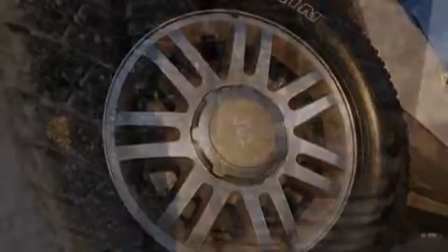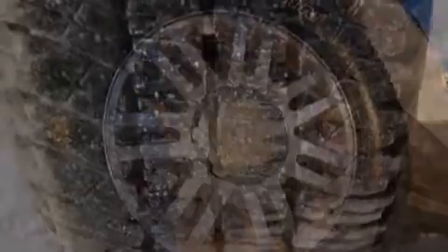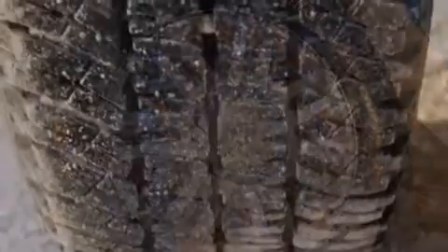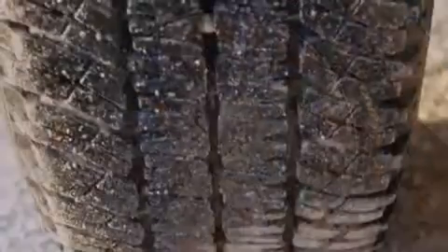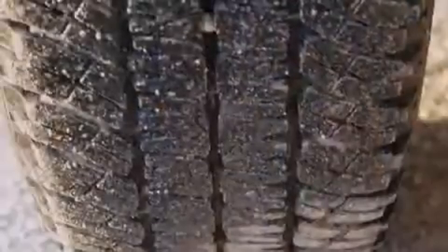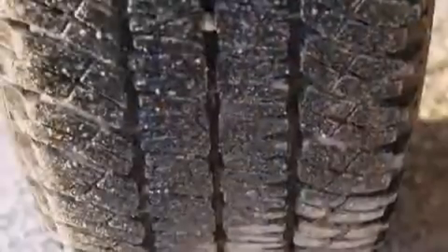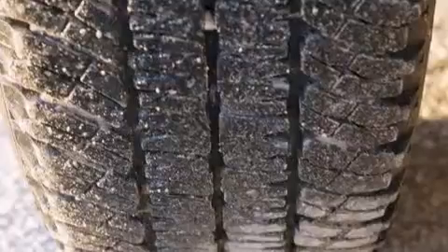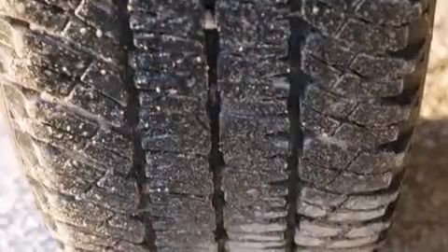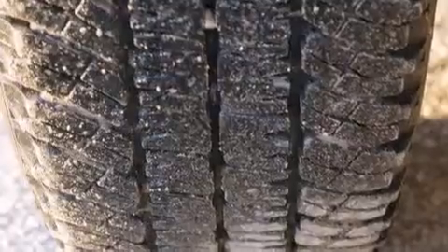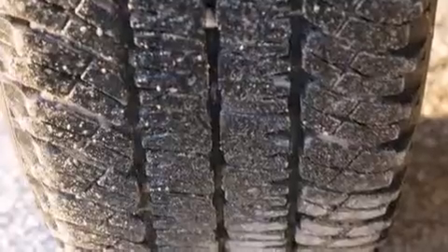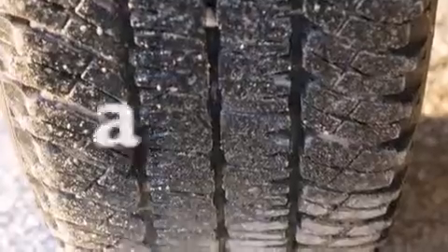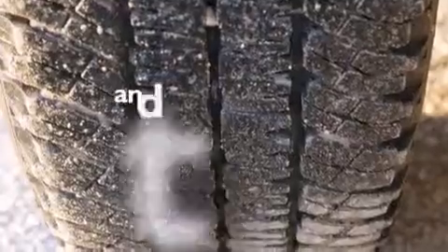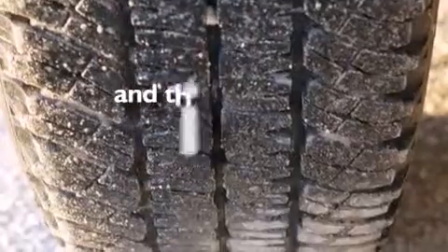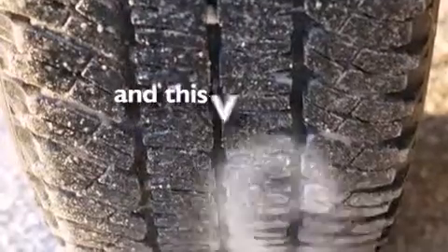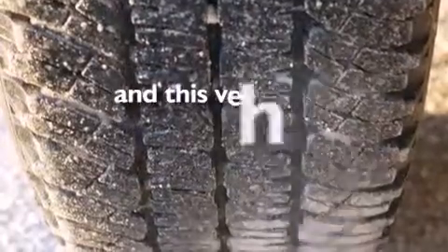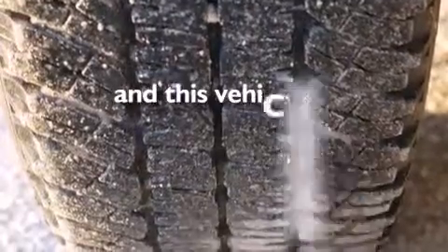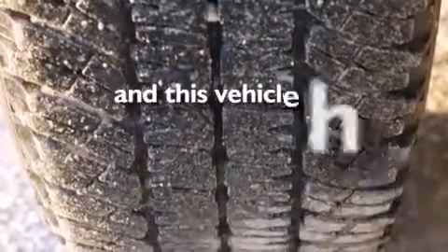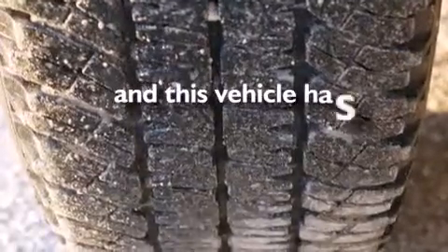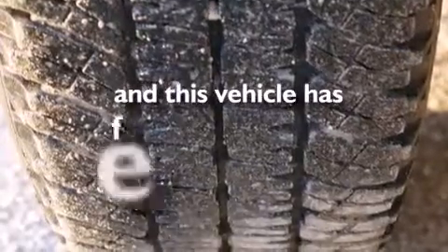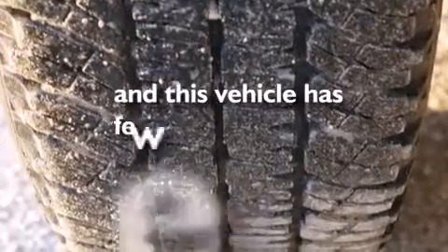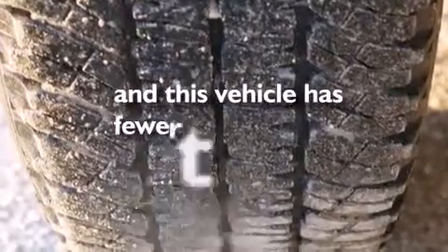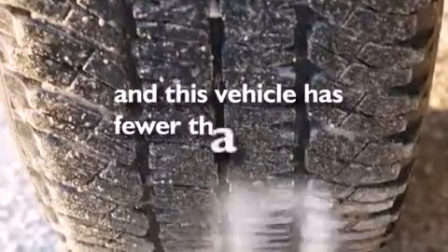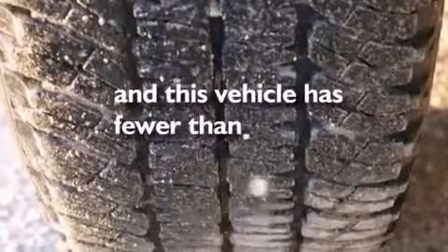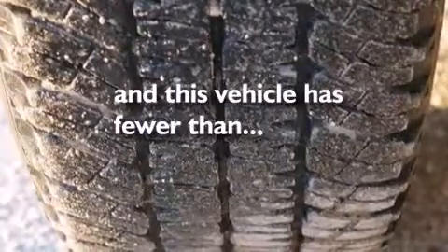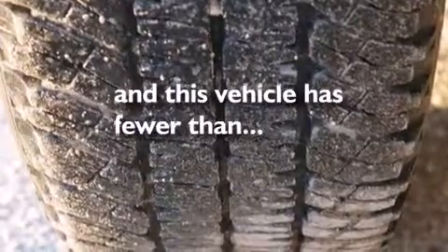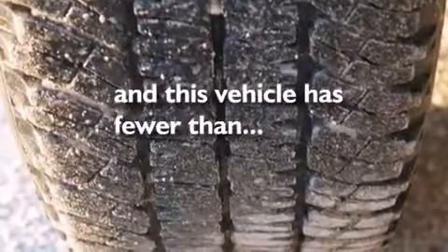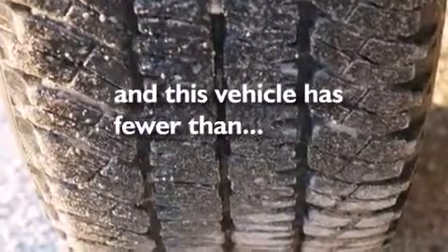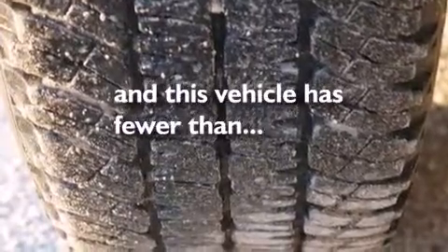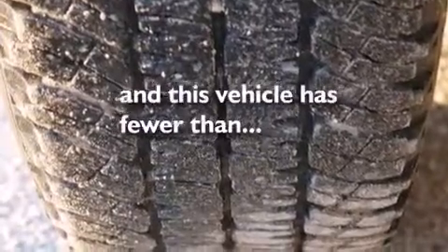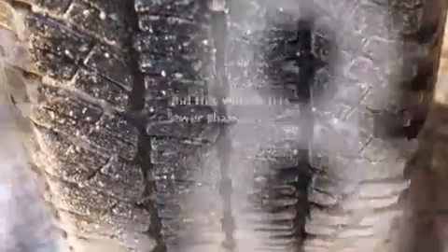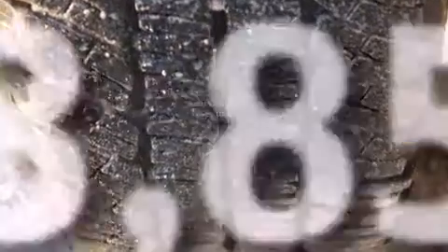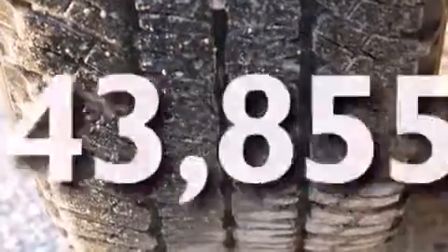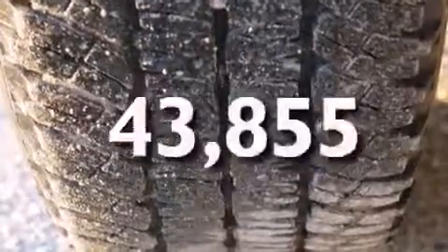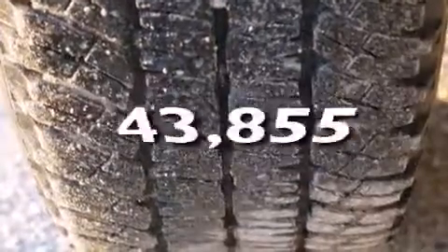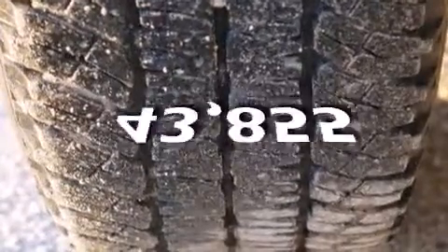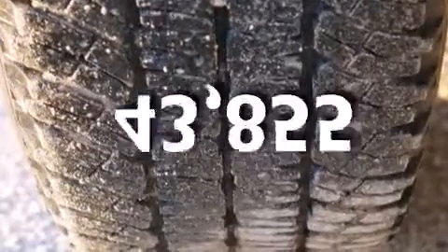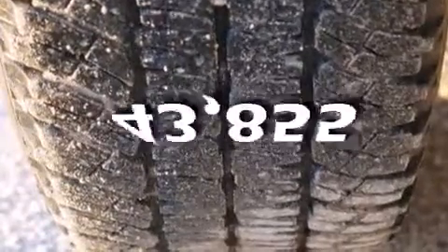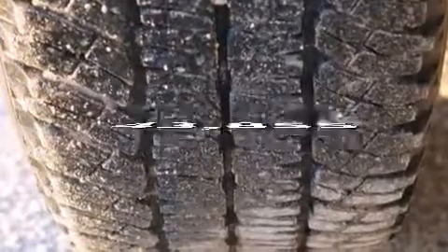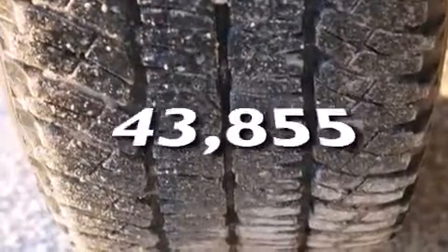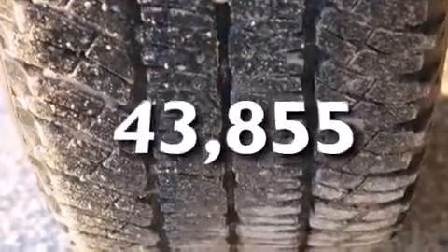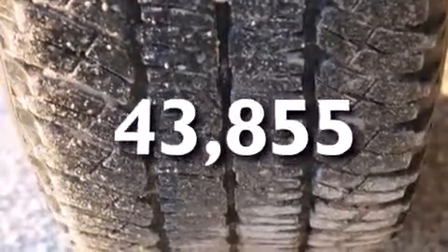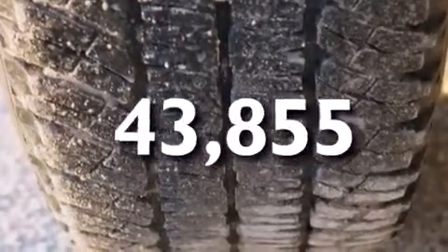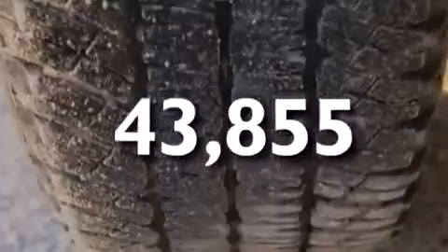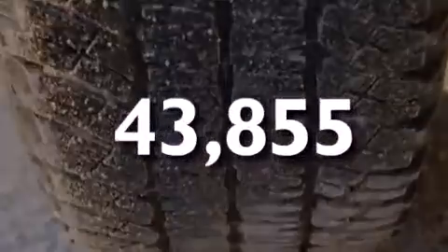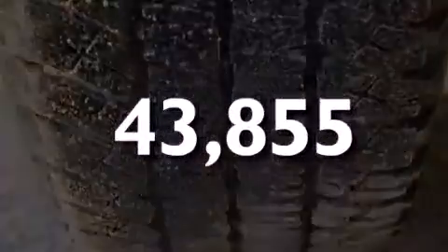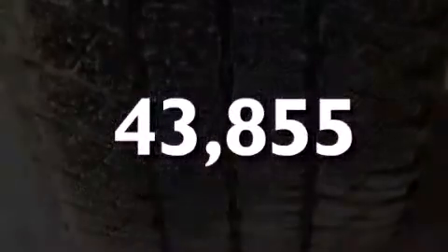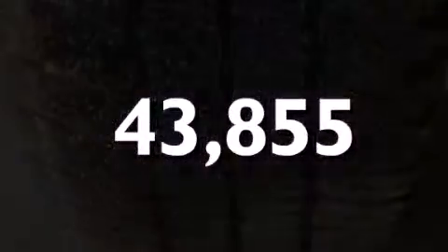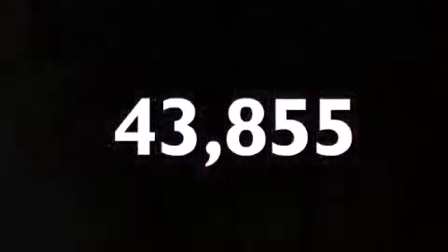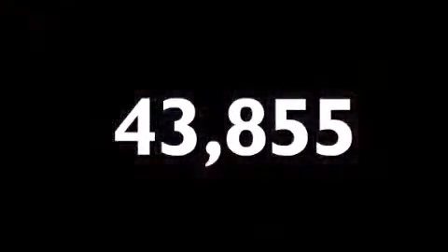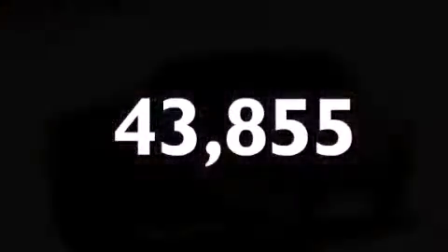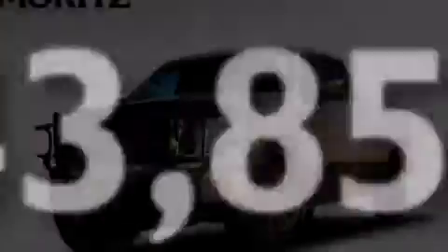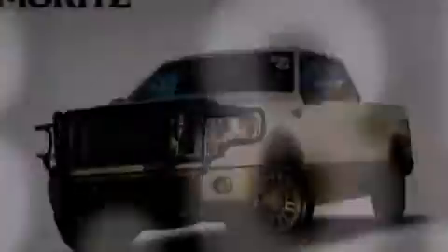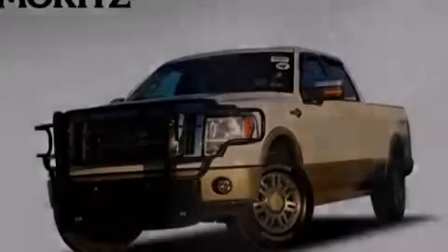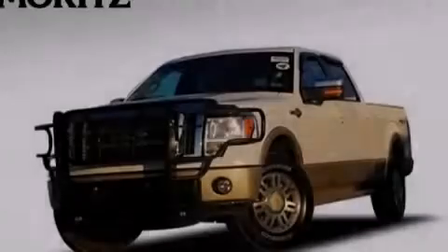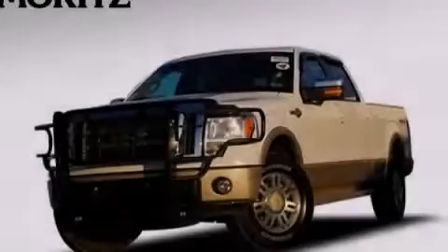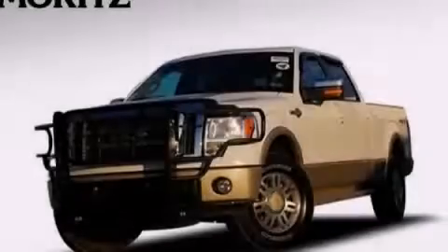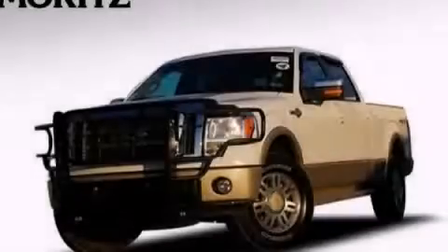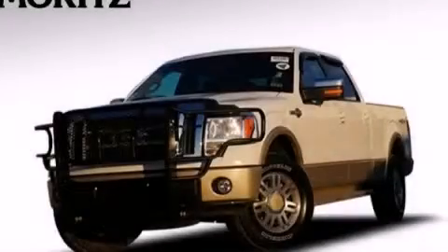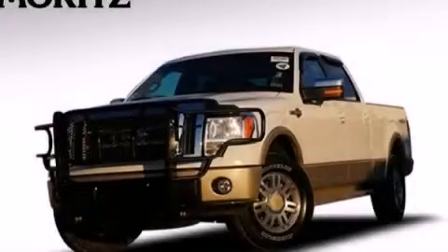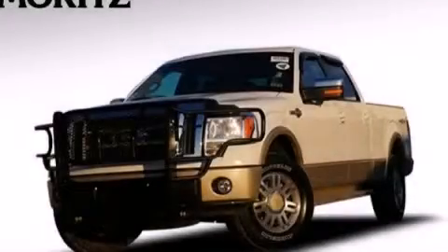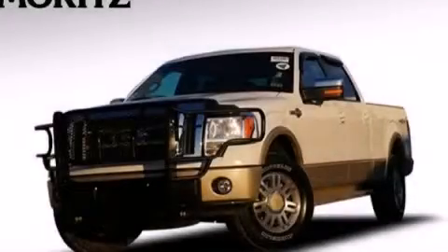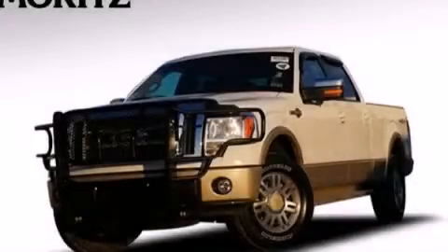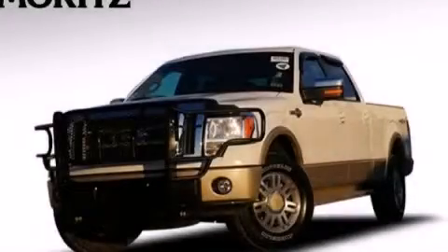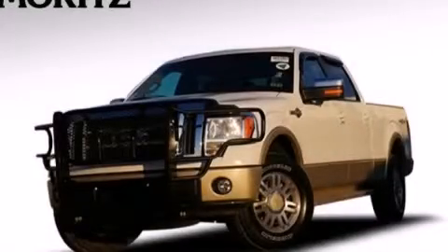This vehicle has less than 44,000 miles. Please call today to reserve this vehicle for a test drive.